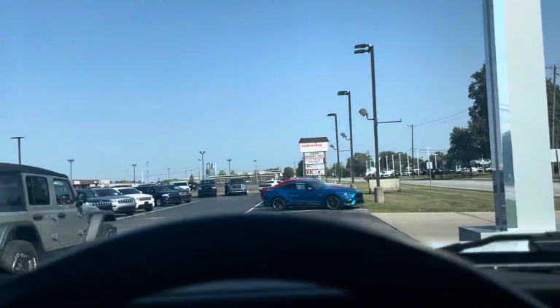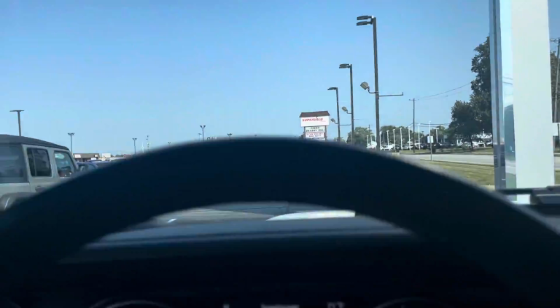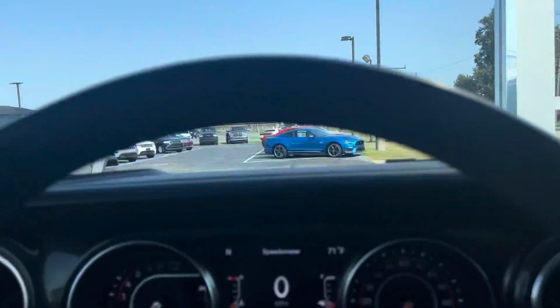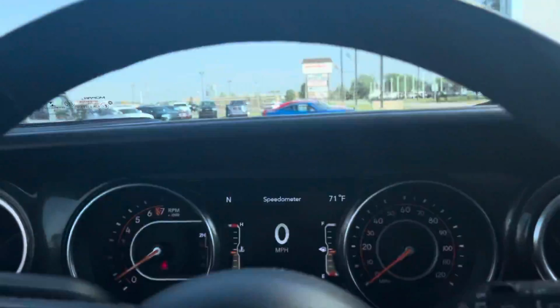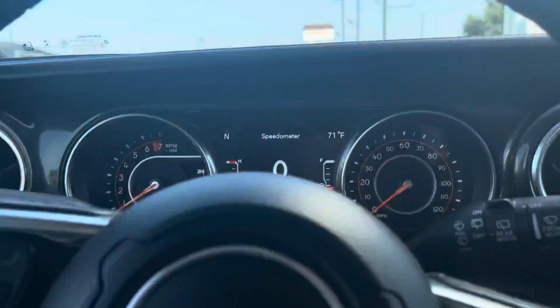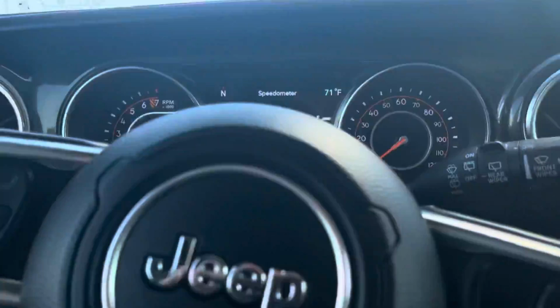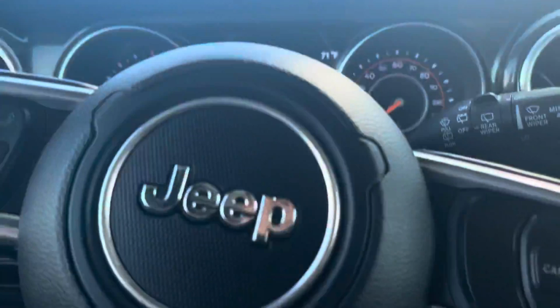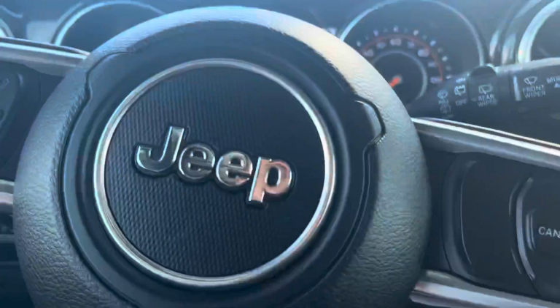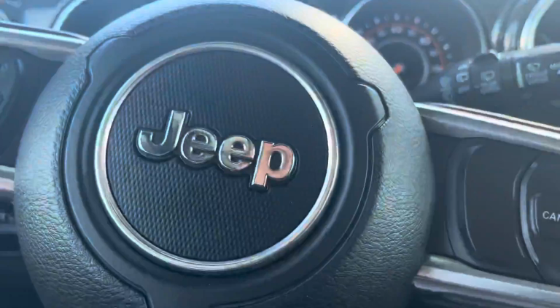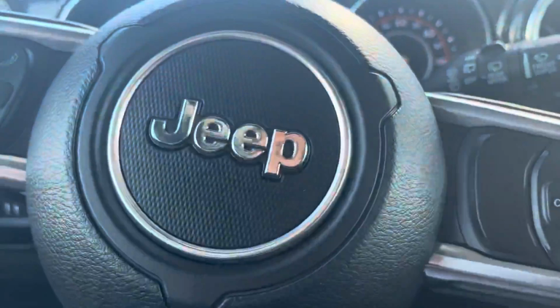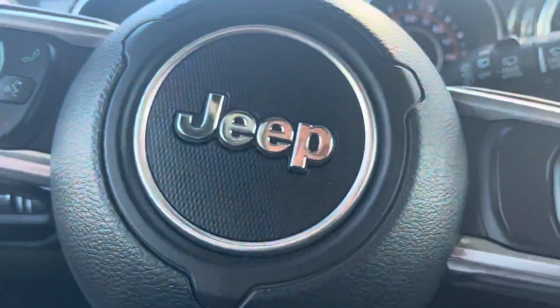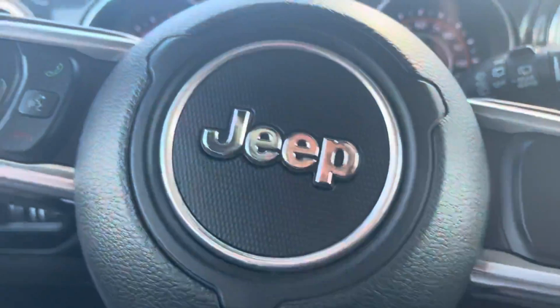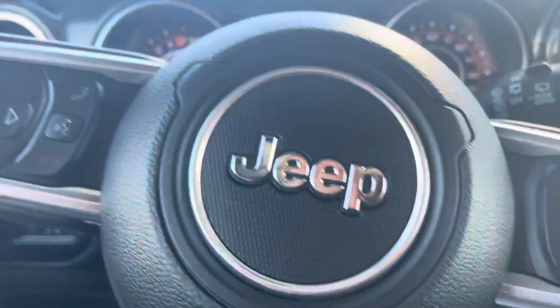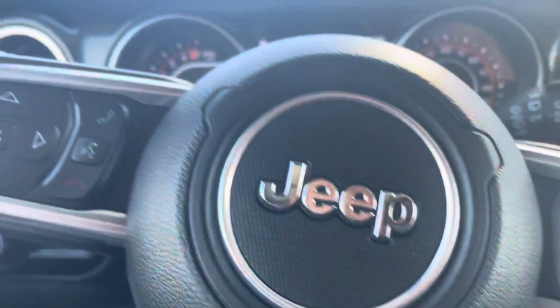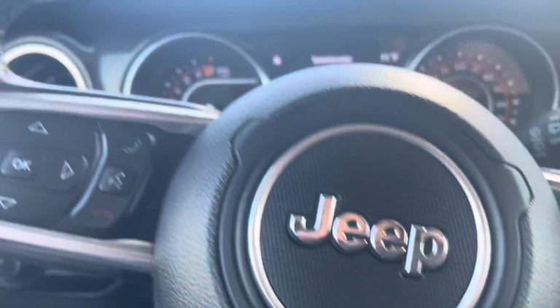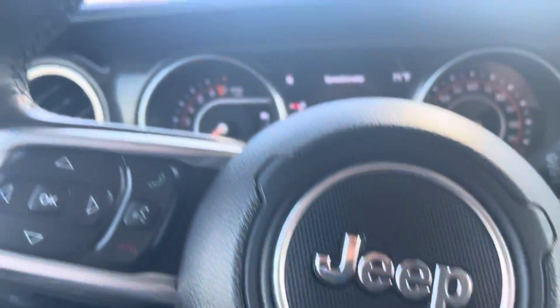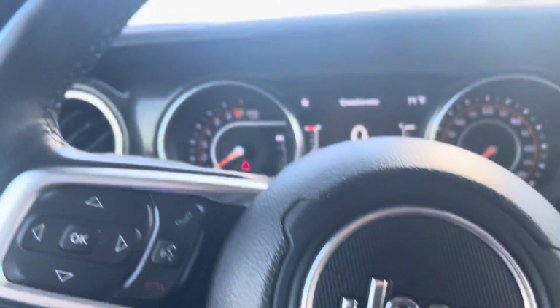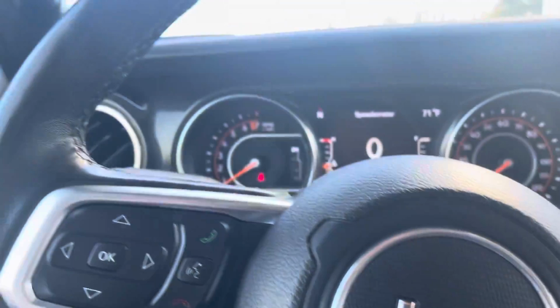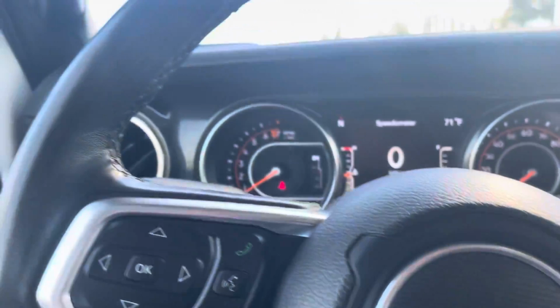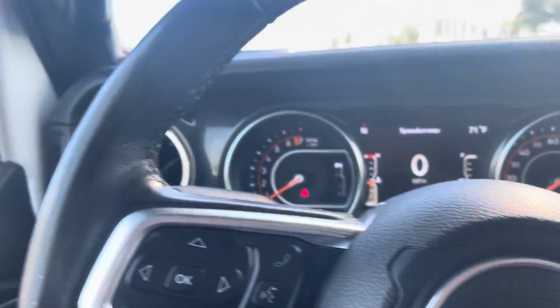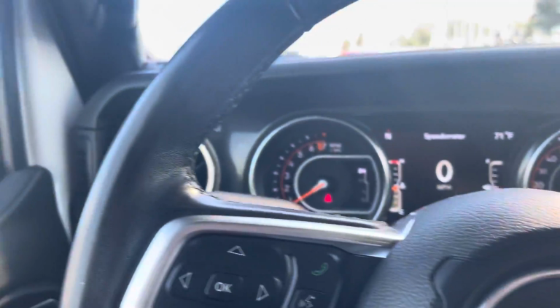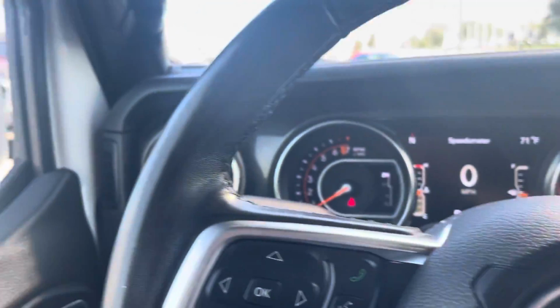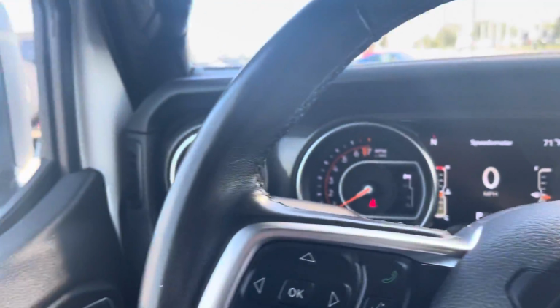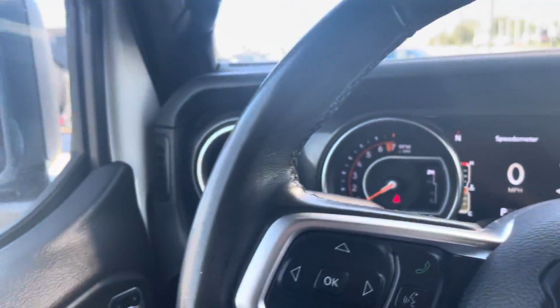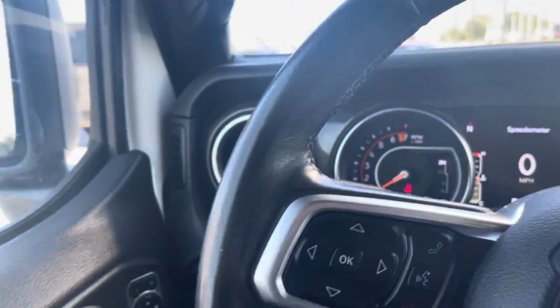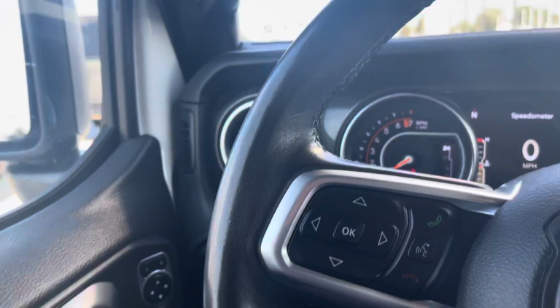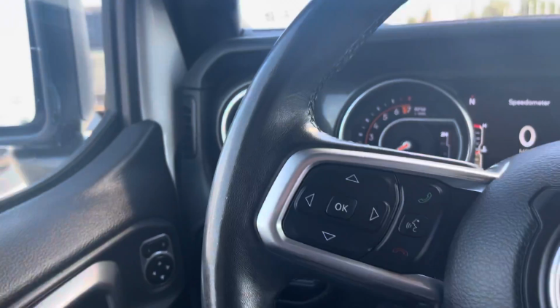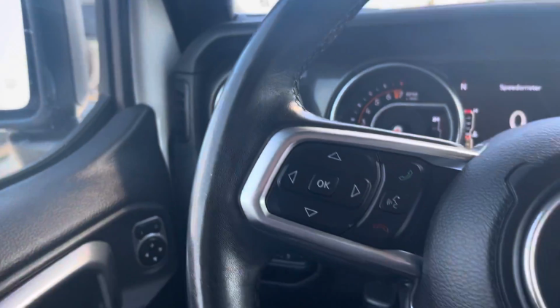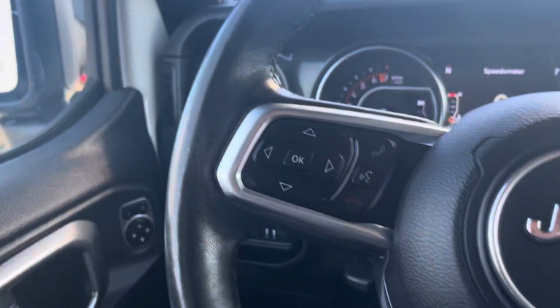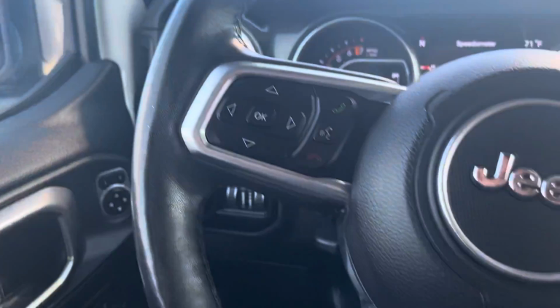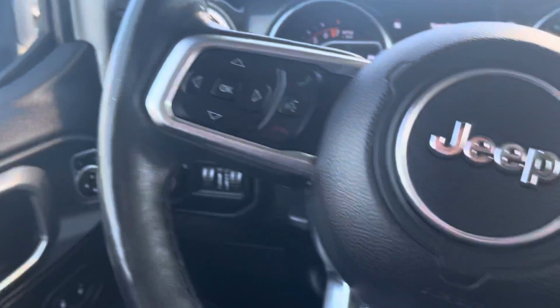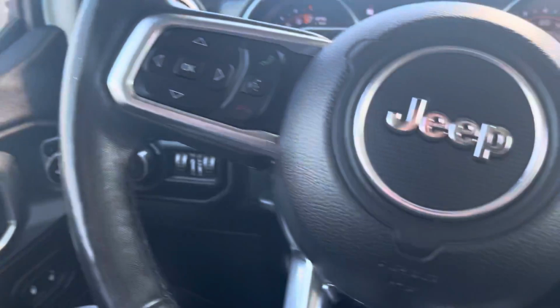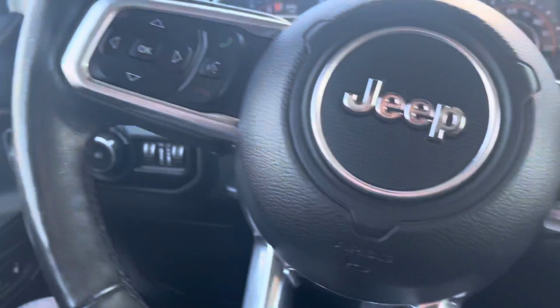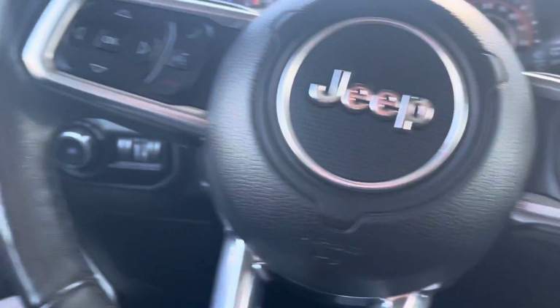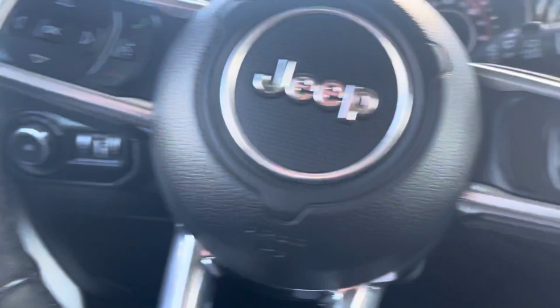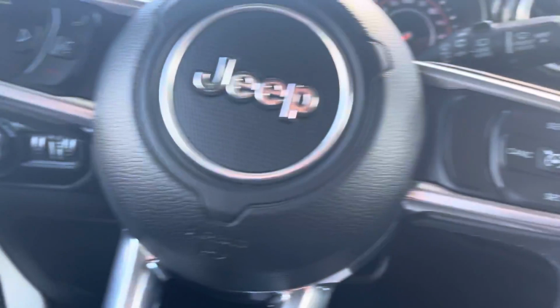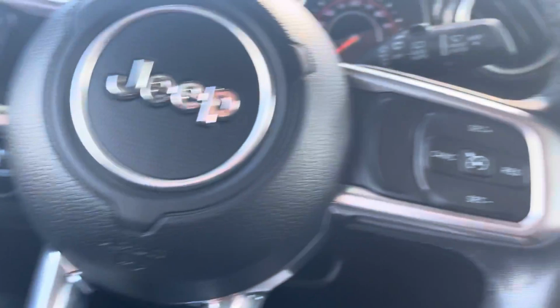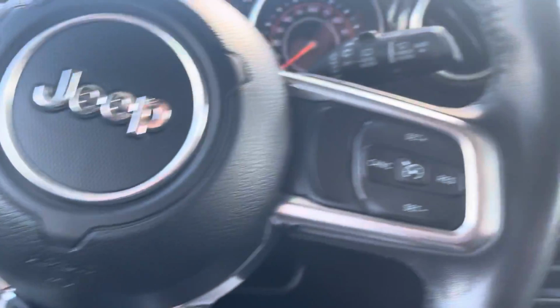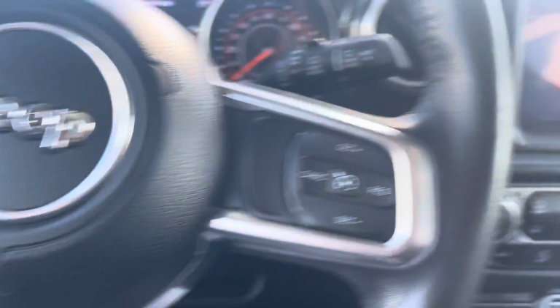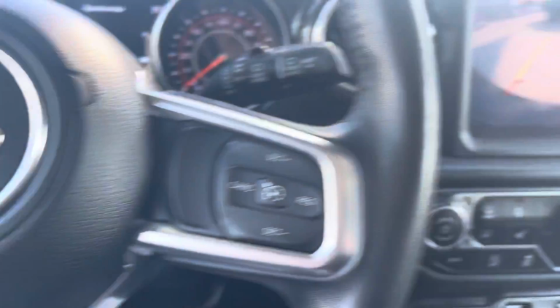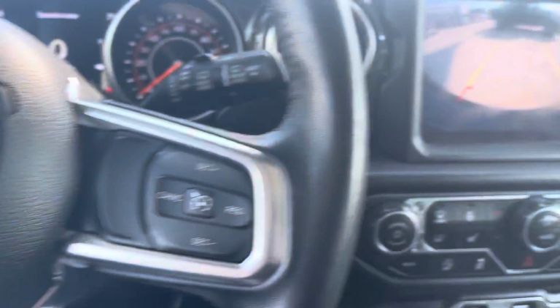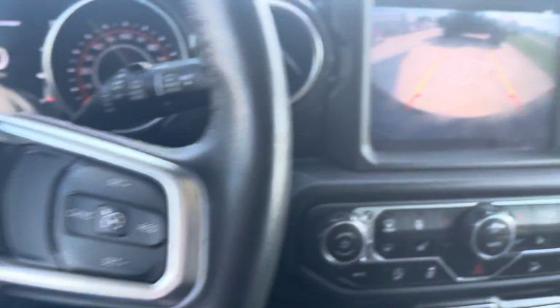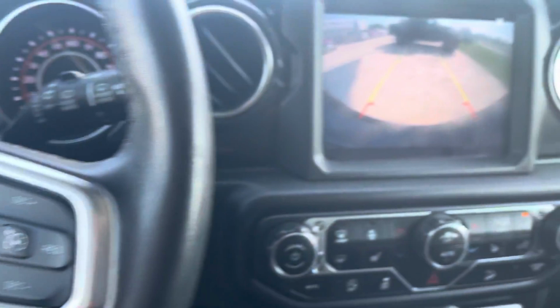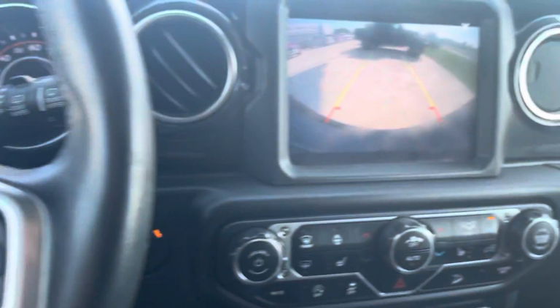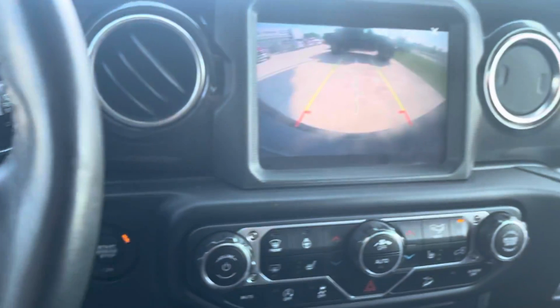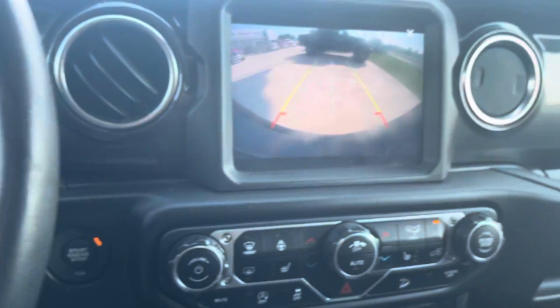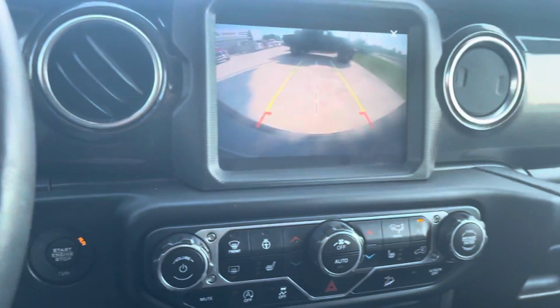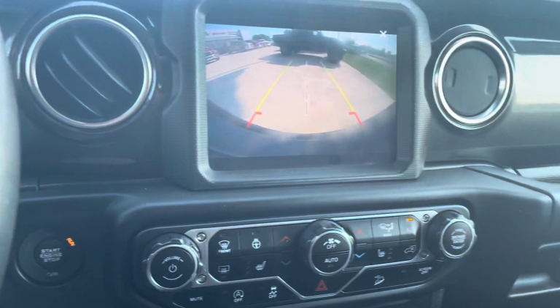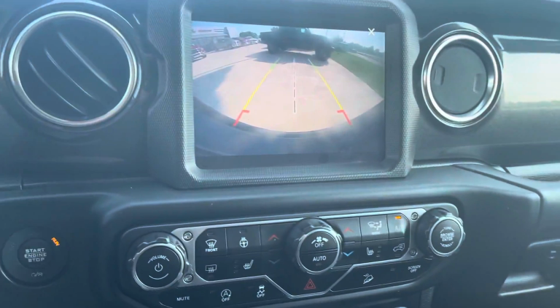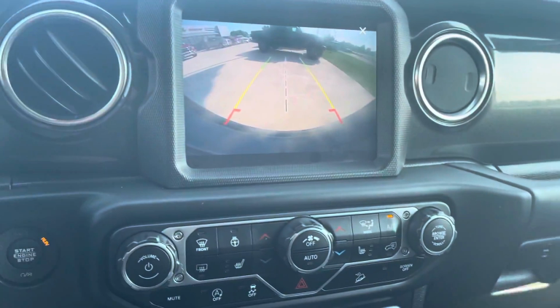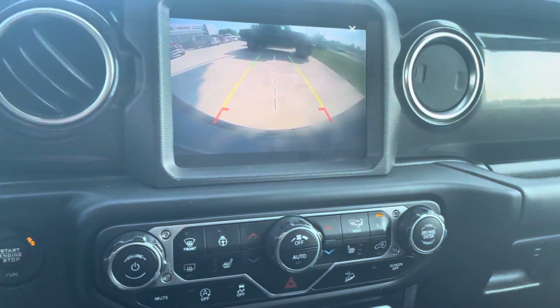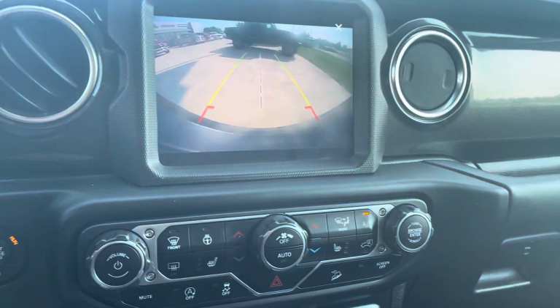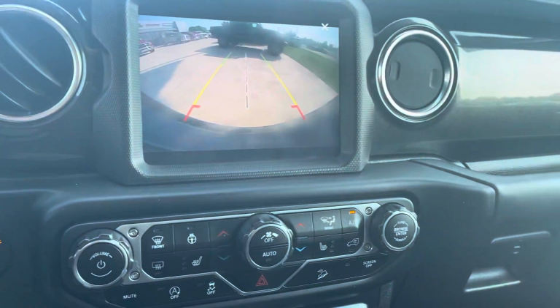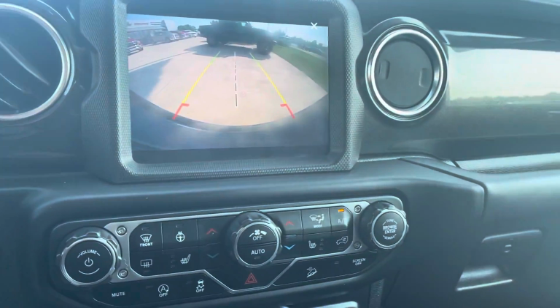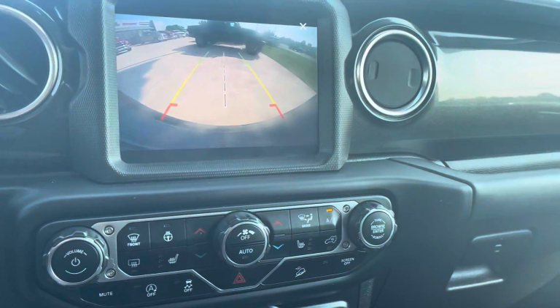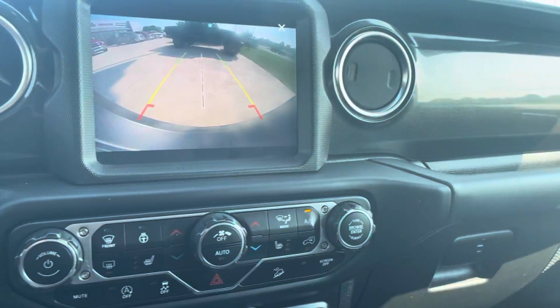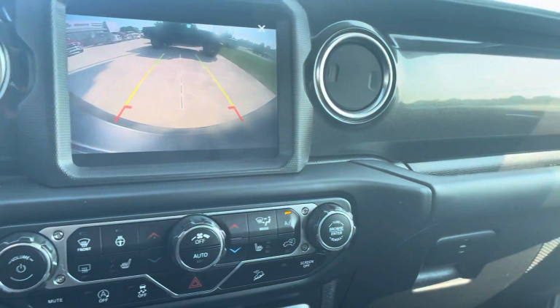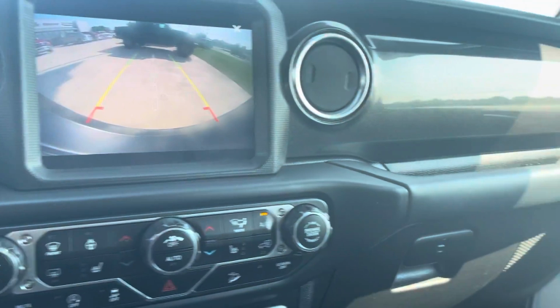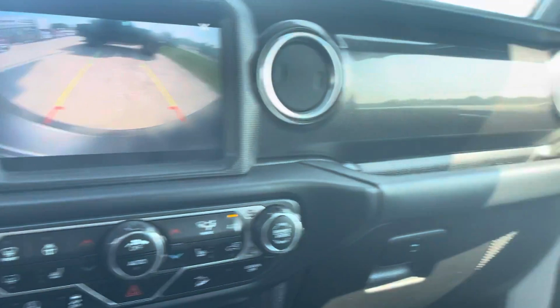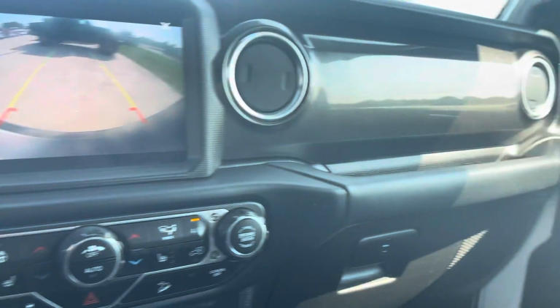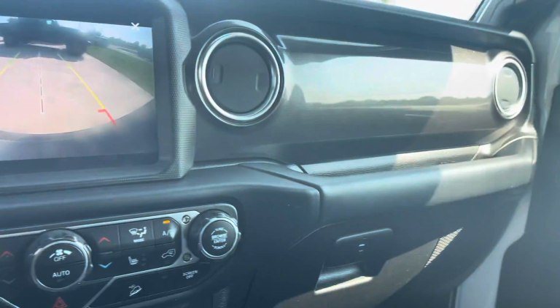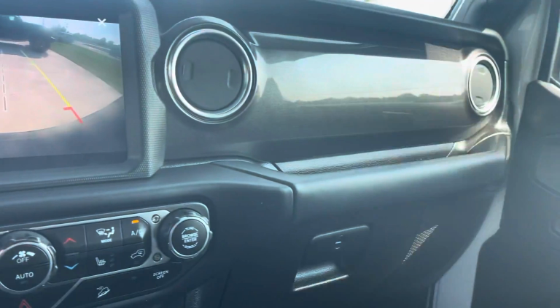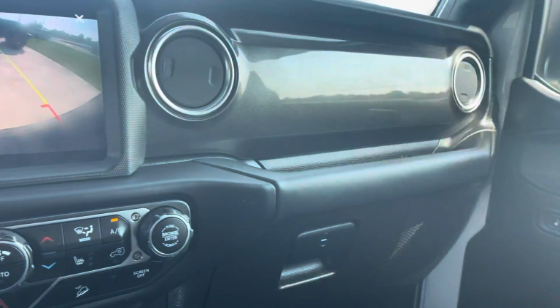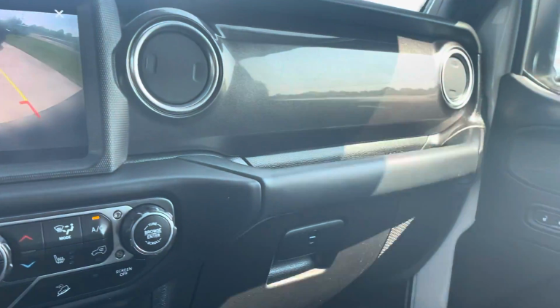And that is our 2019 Jeep Wrangler Unlimited Sport. Give us a call.